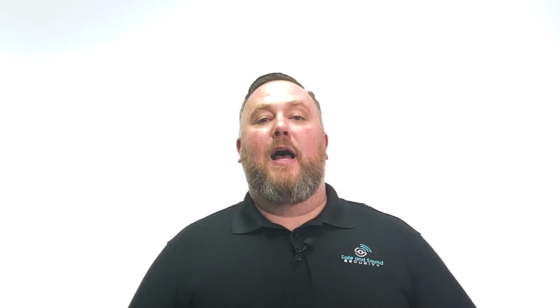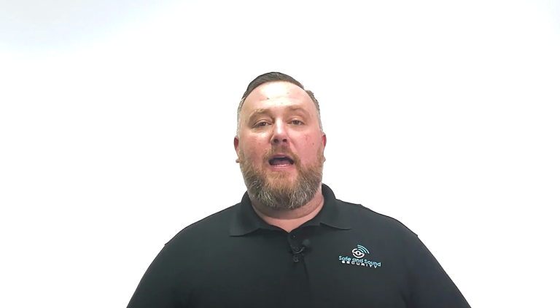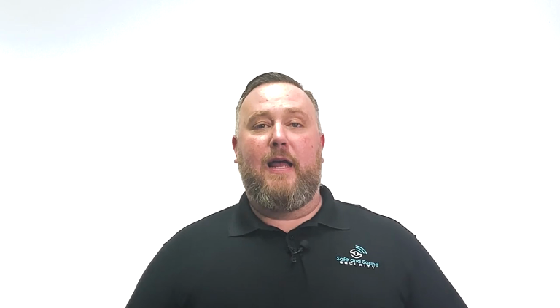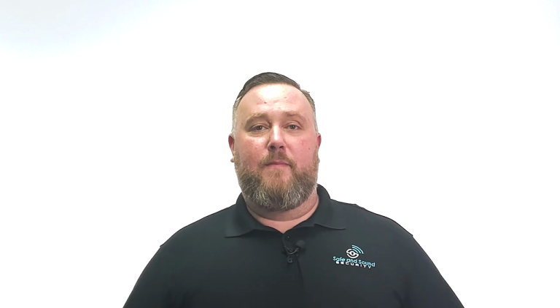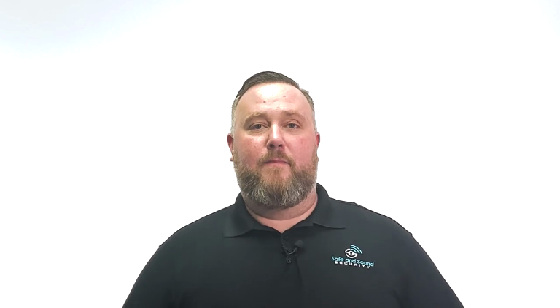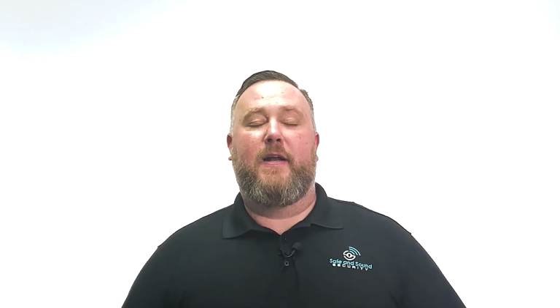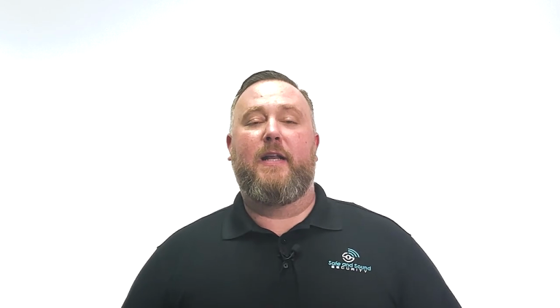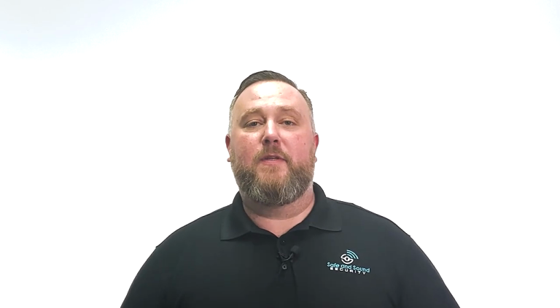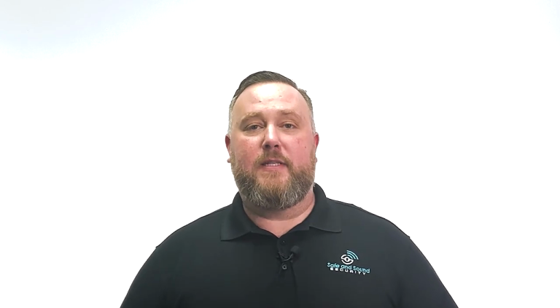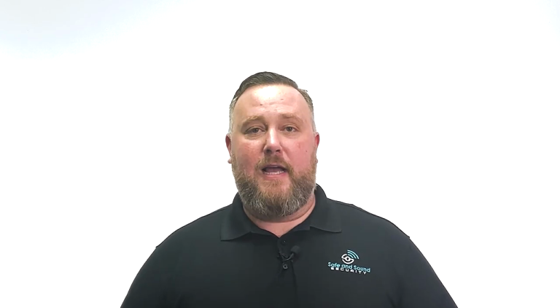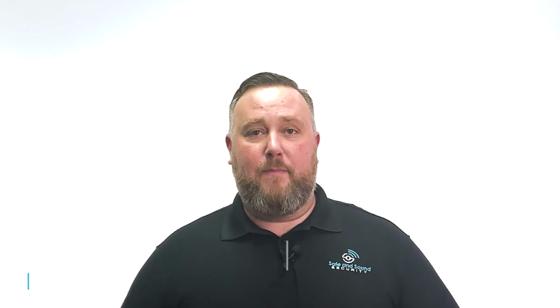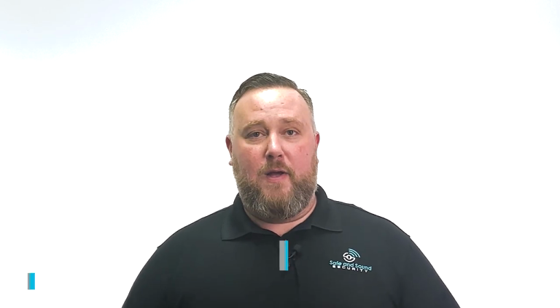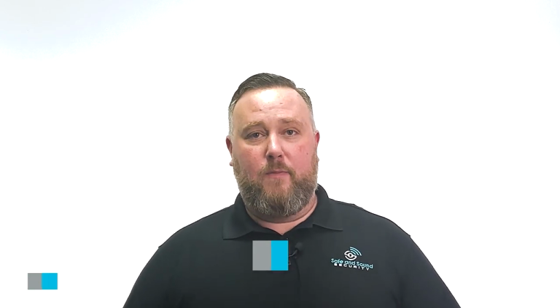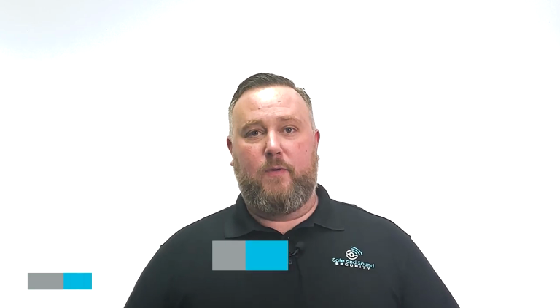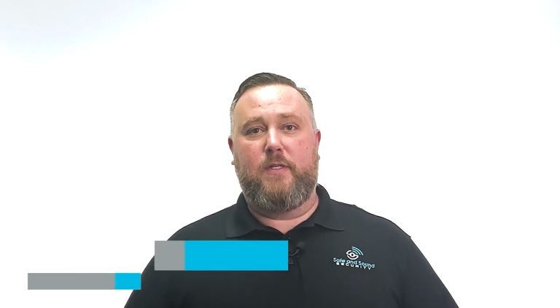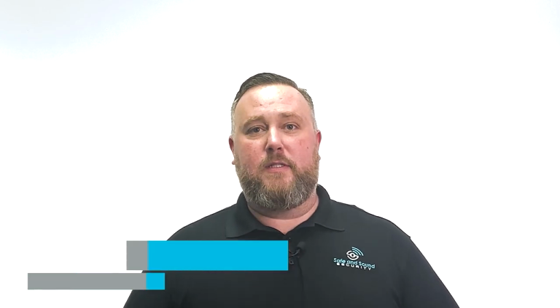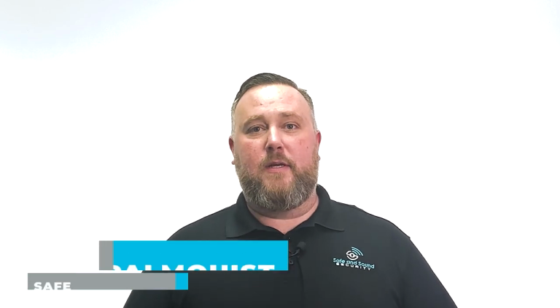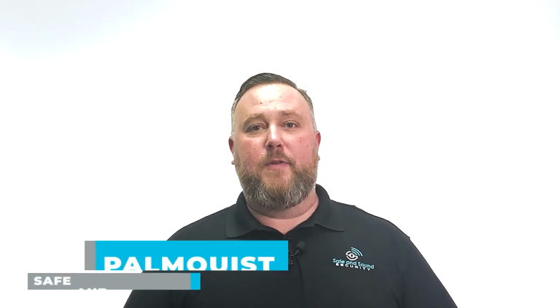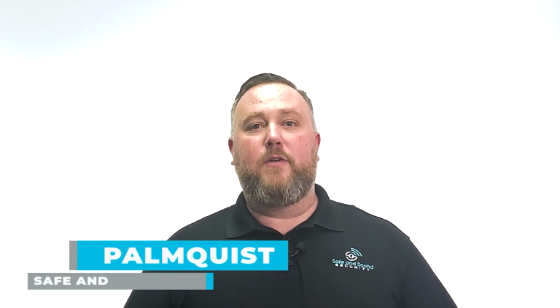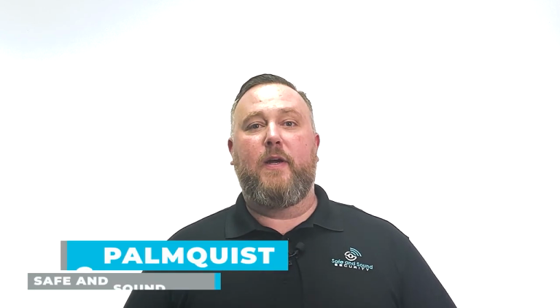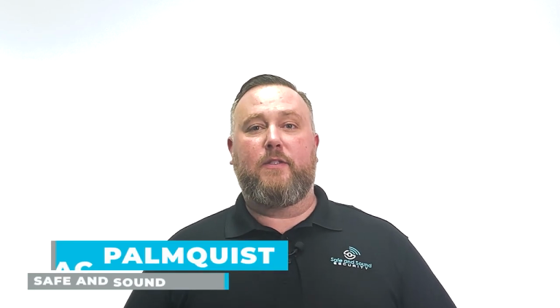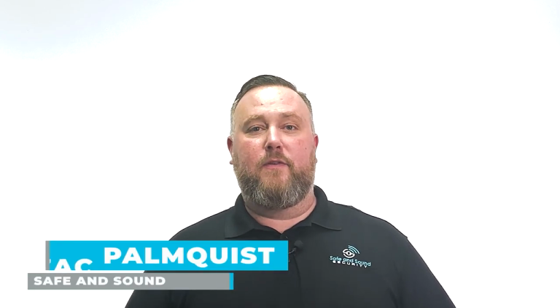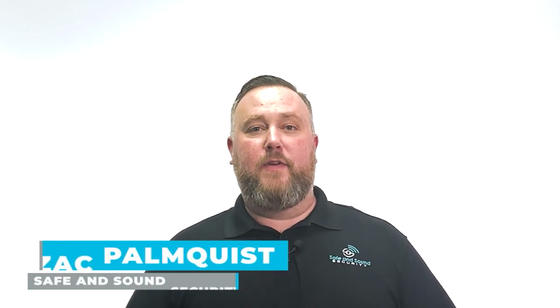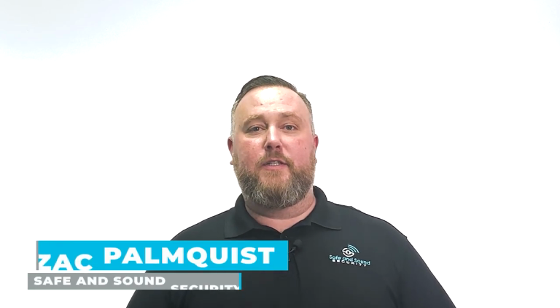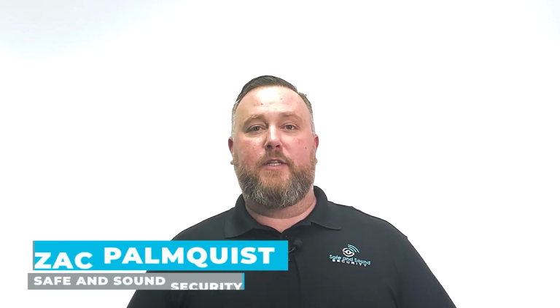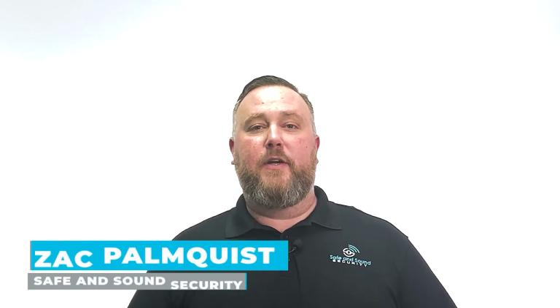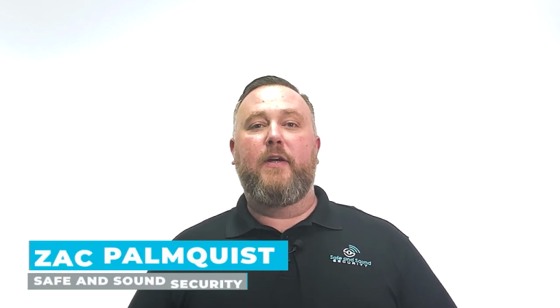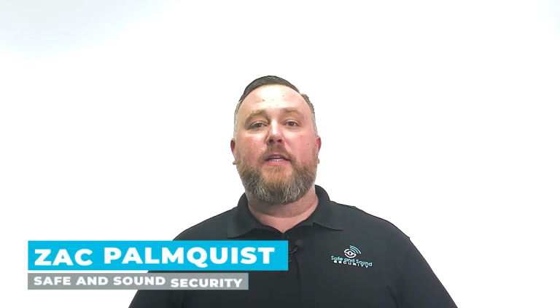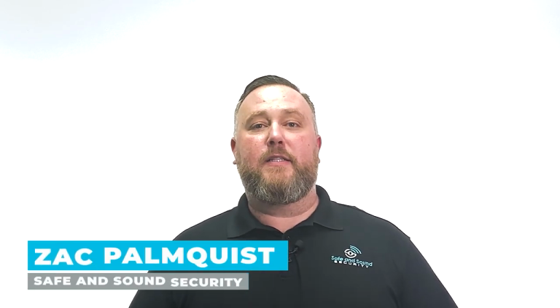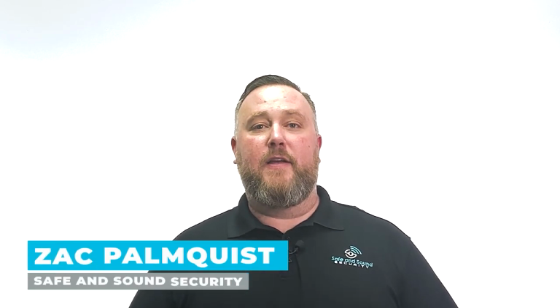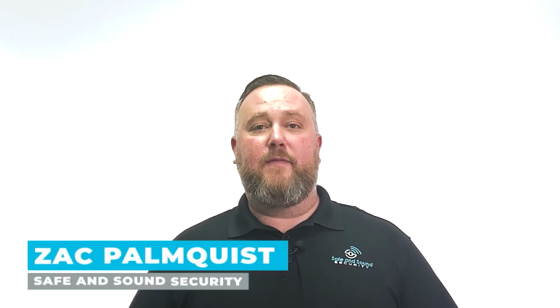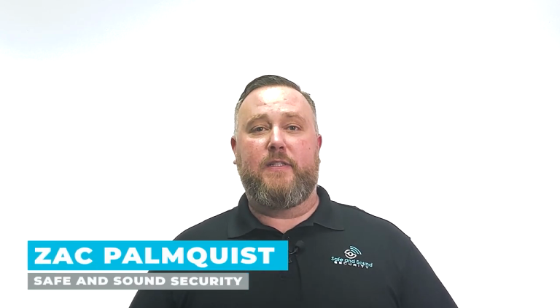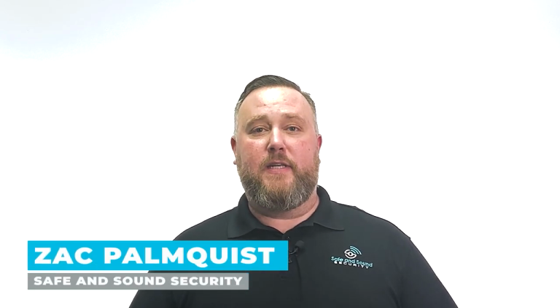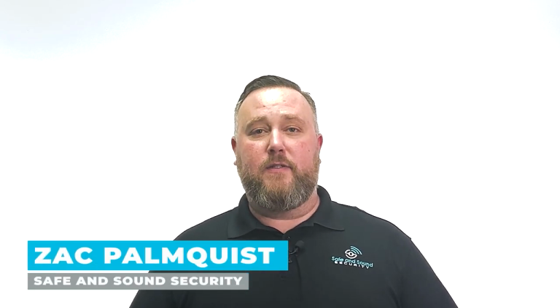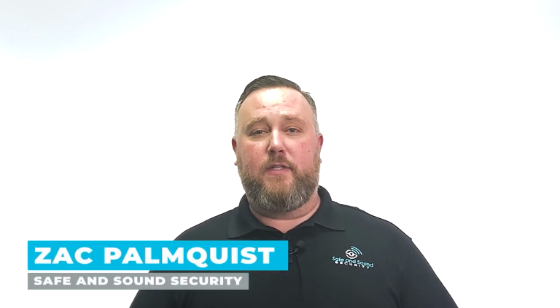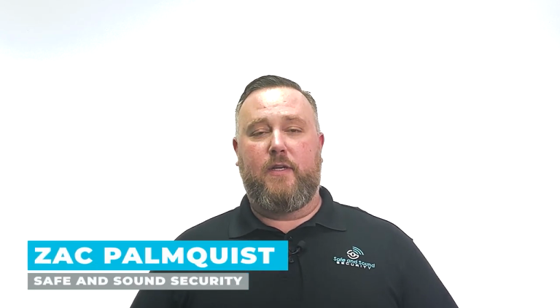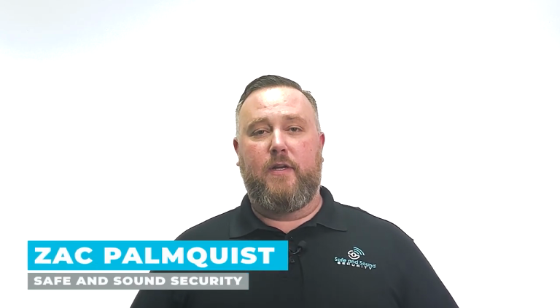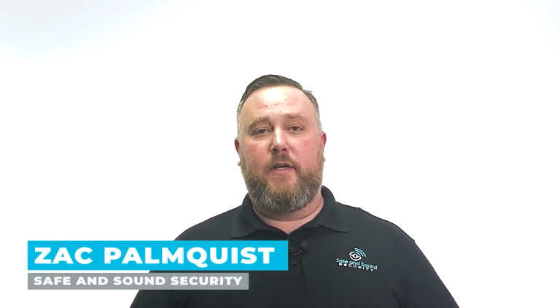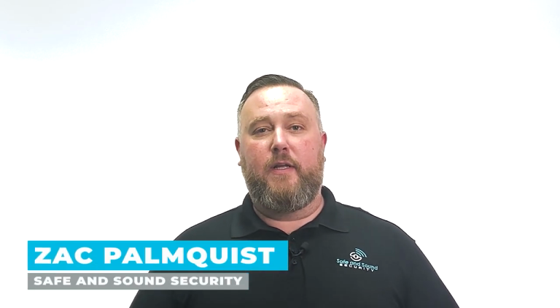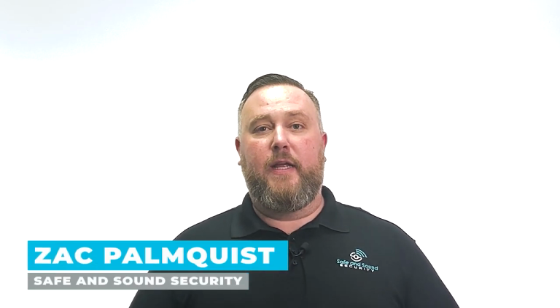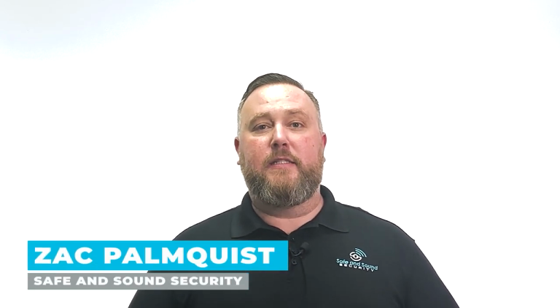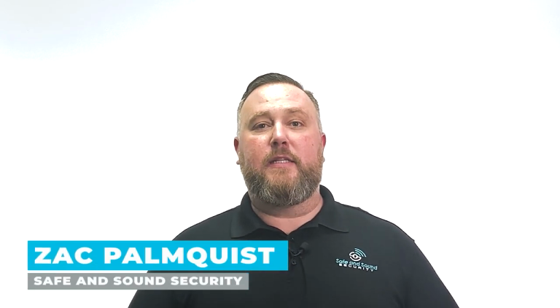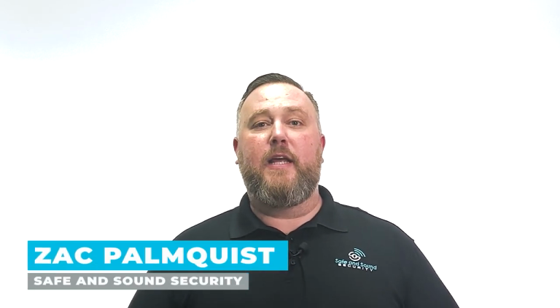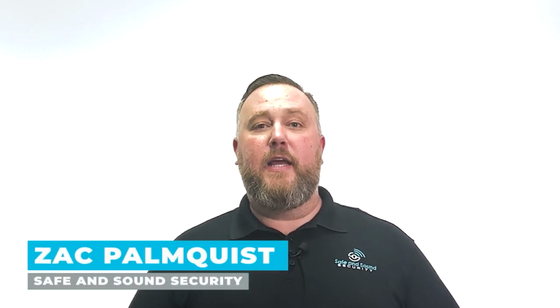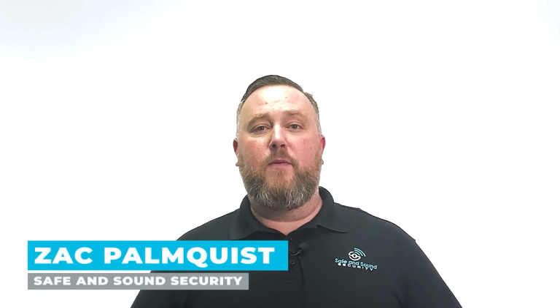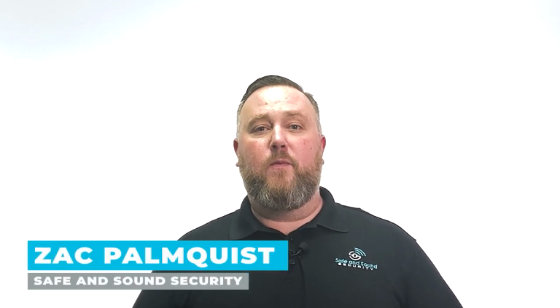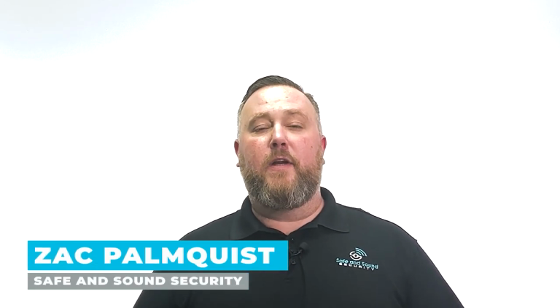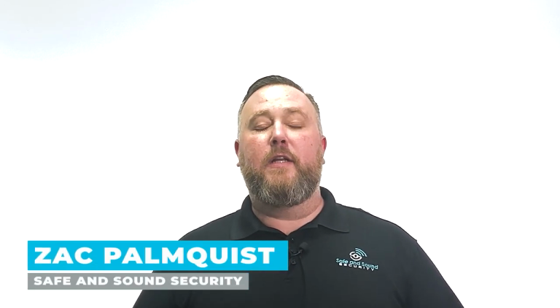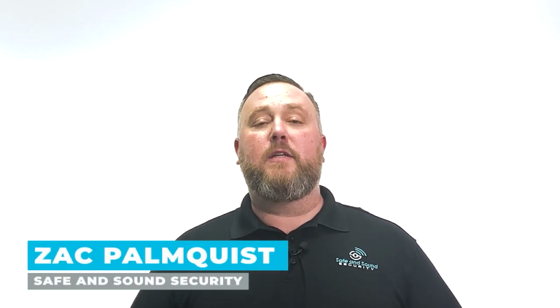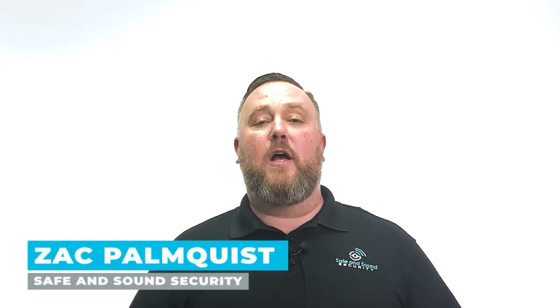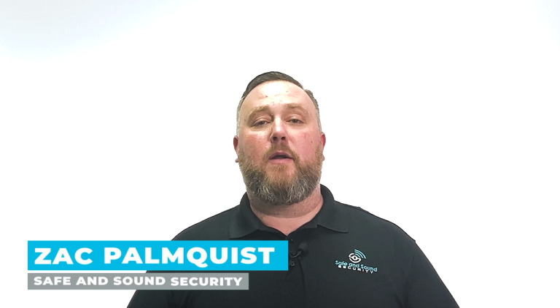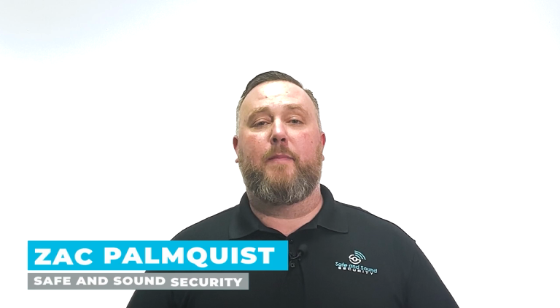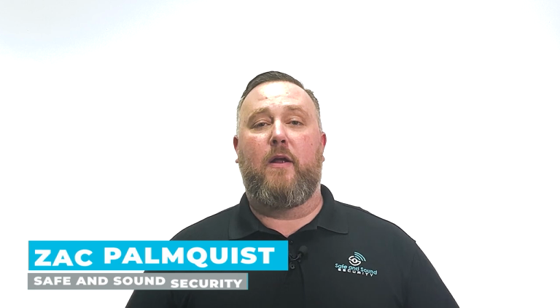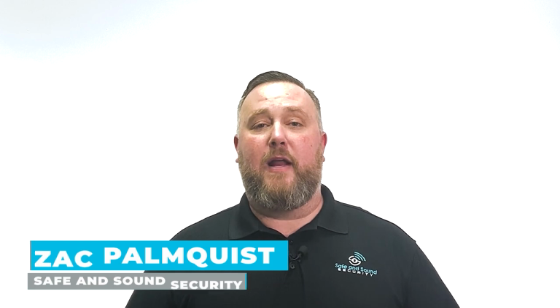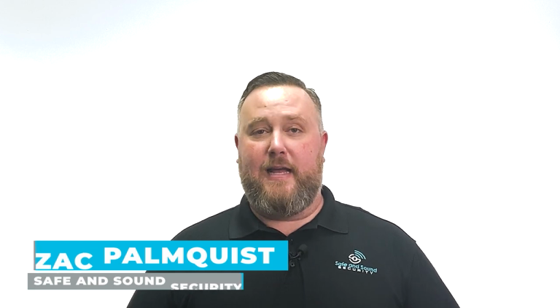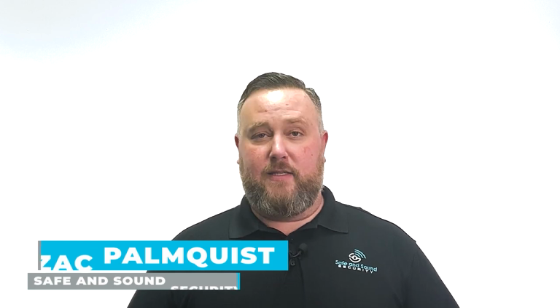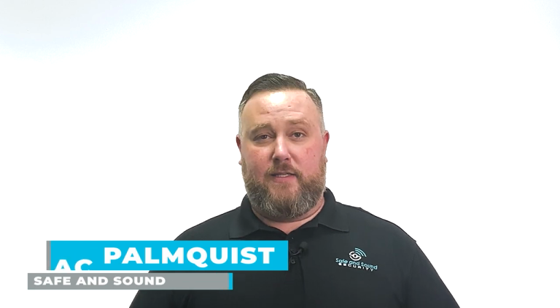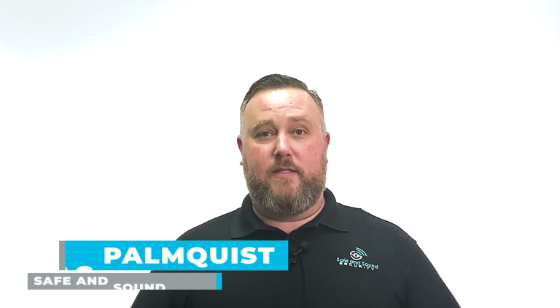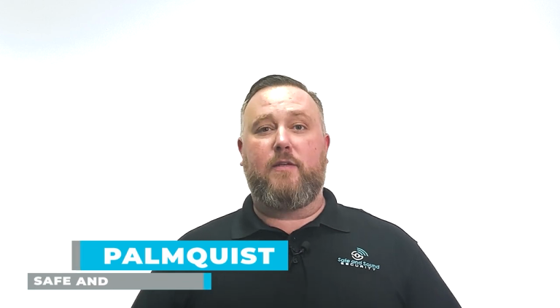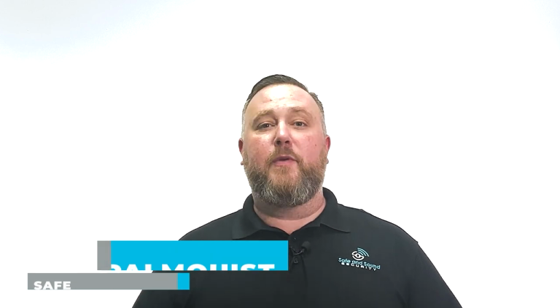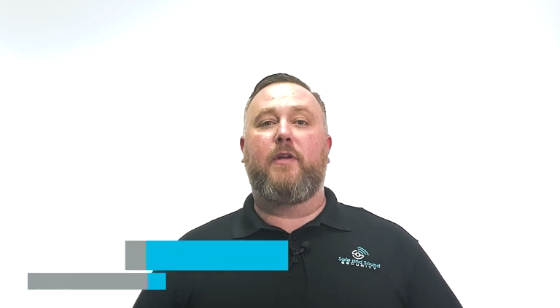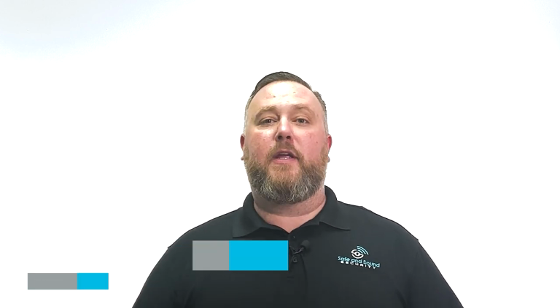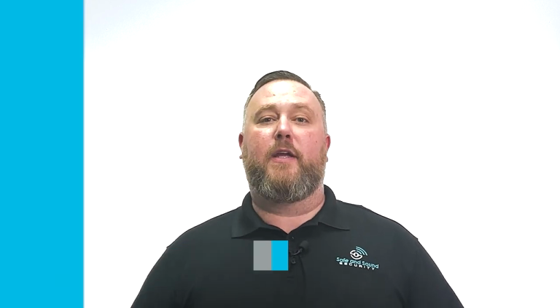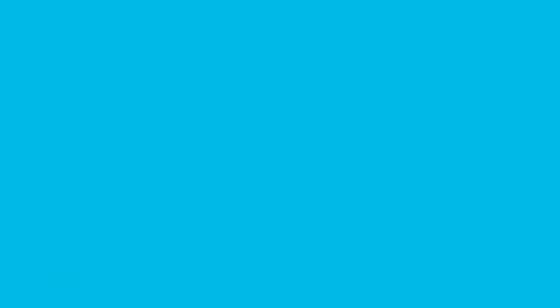Hi, my name is Zach Pomquist. I'm the Director of Engineering at Safe and Sound Security, and today we're going to talk about AXS communications.